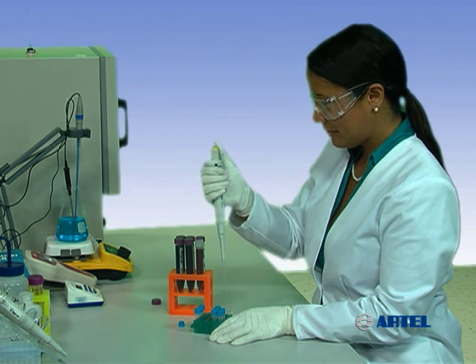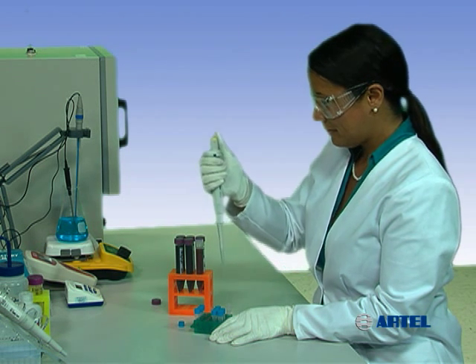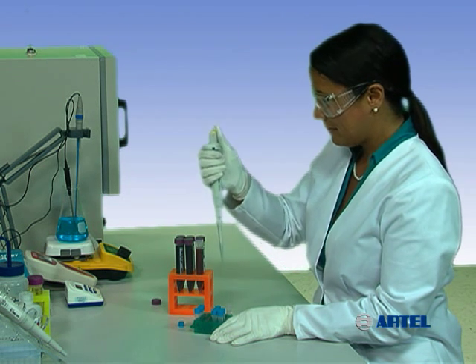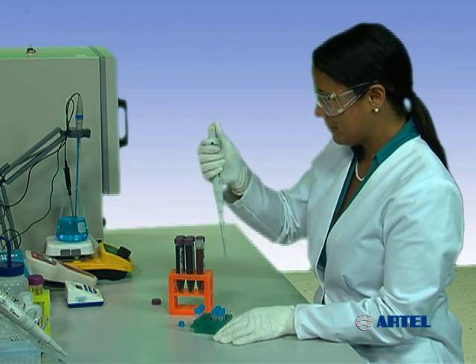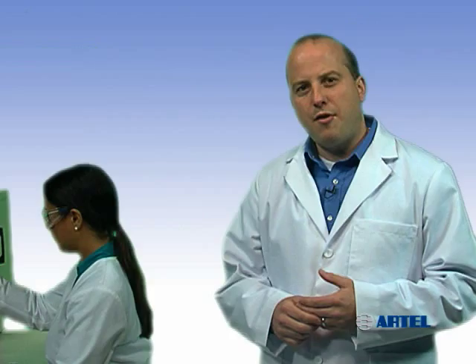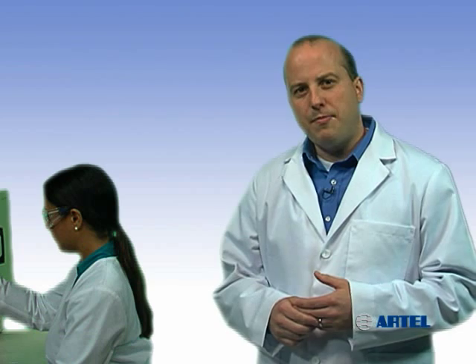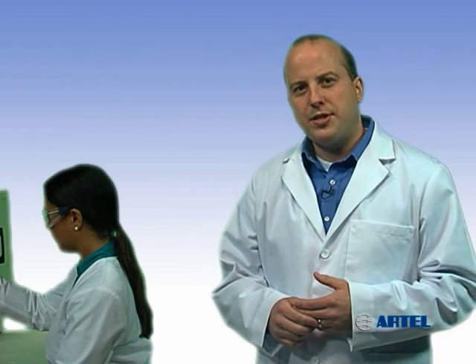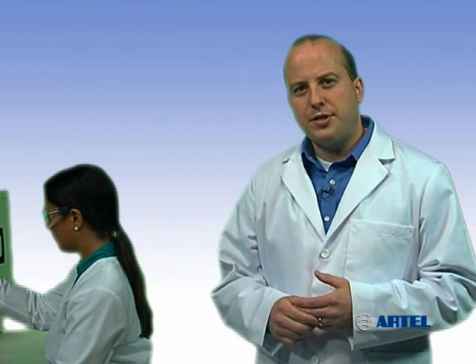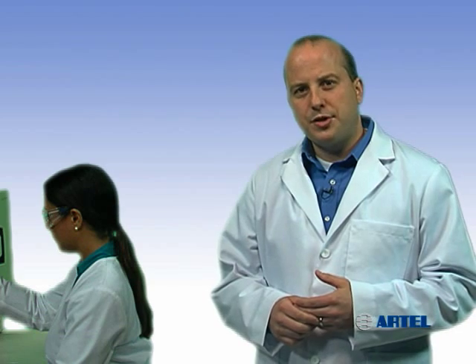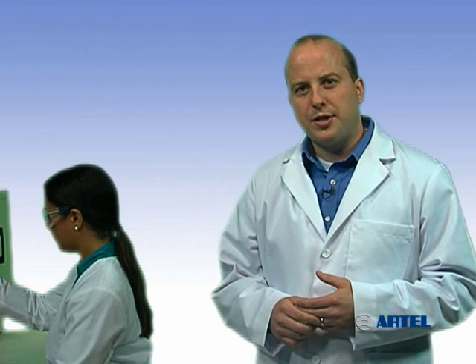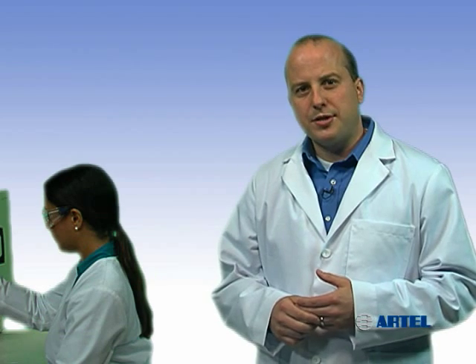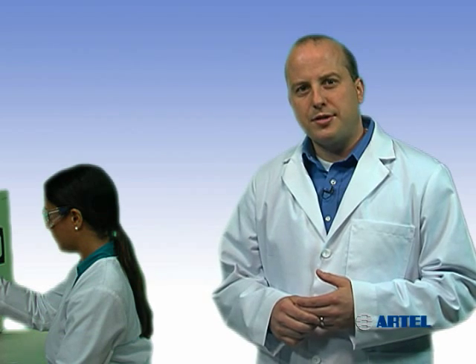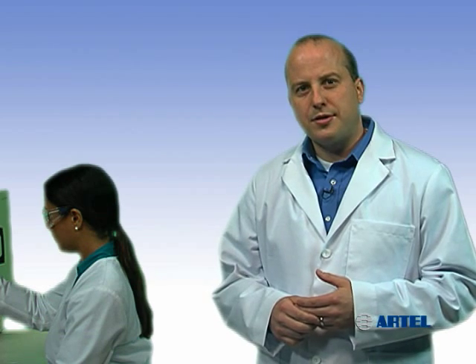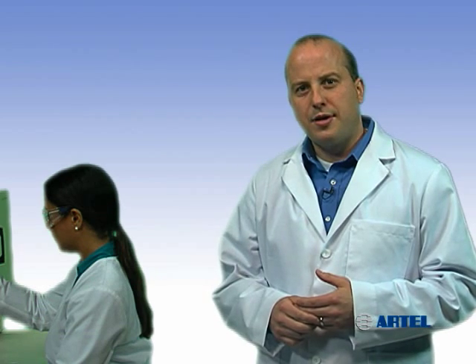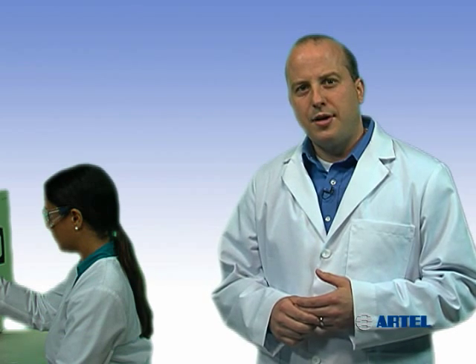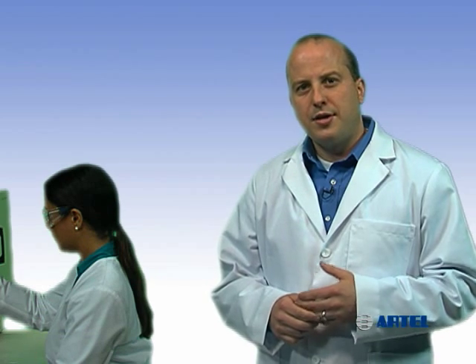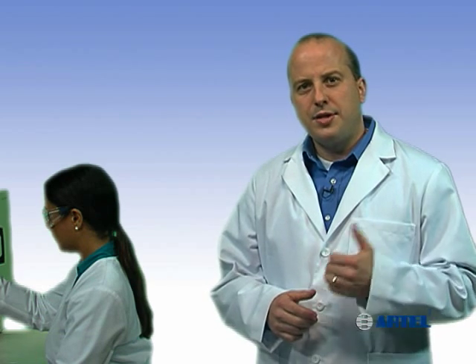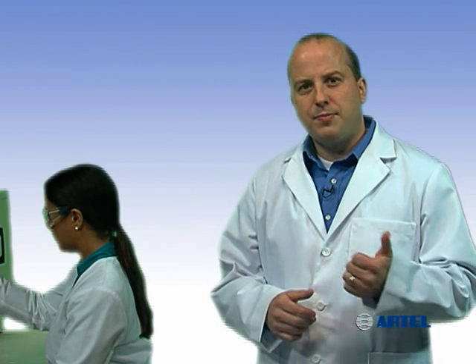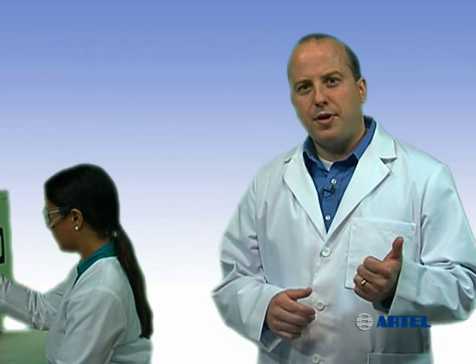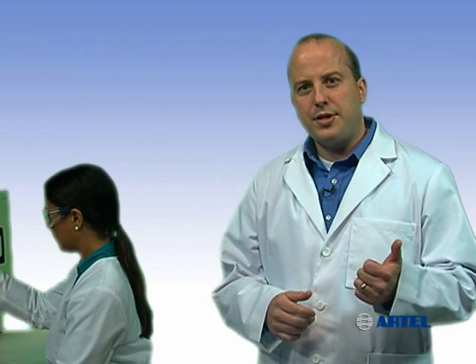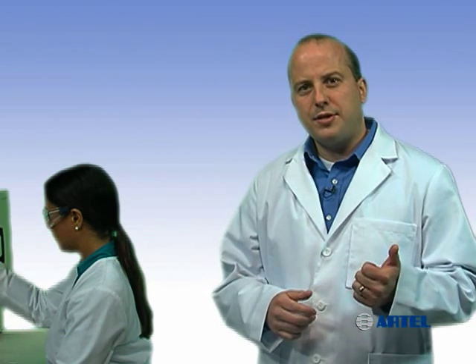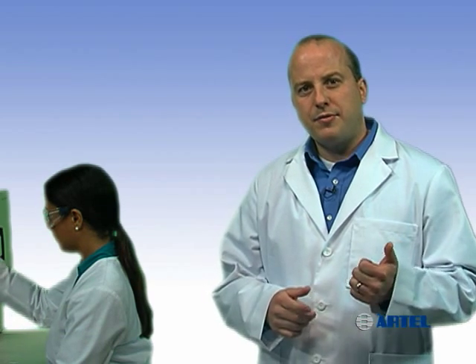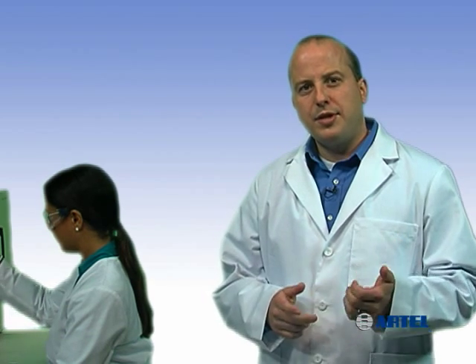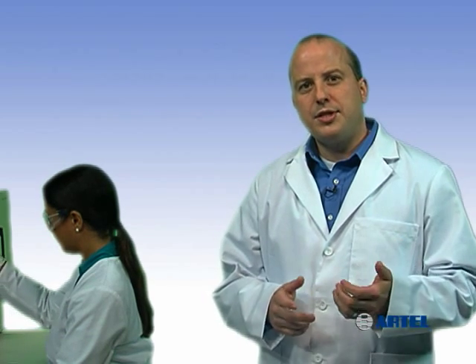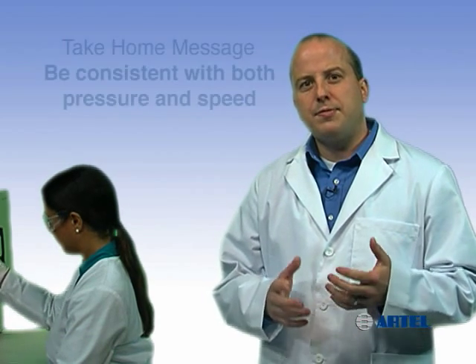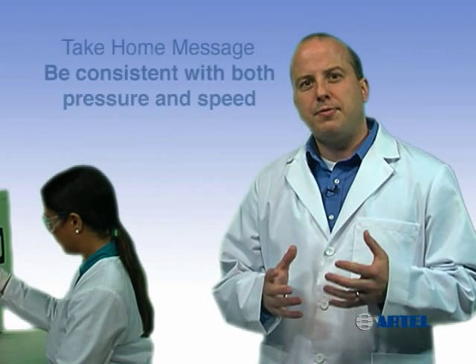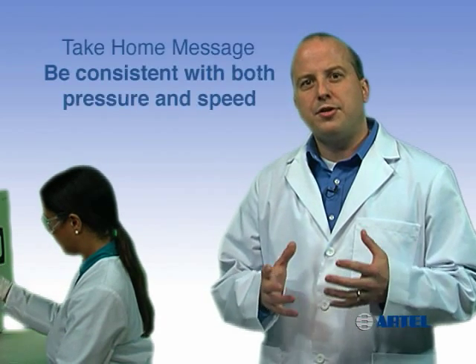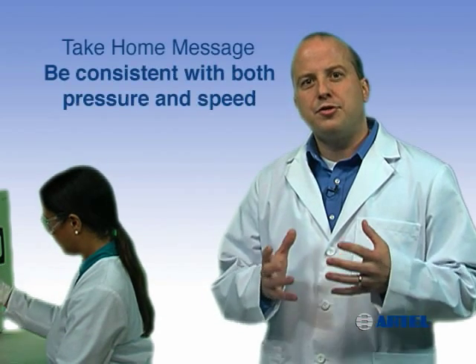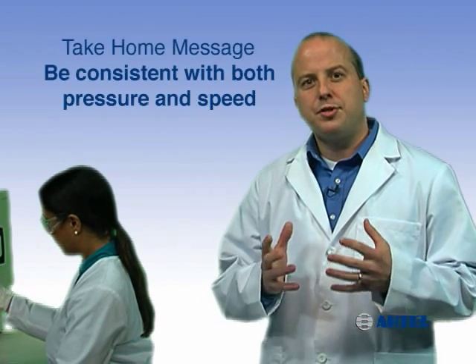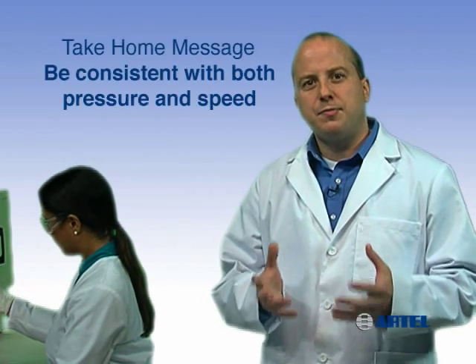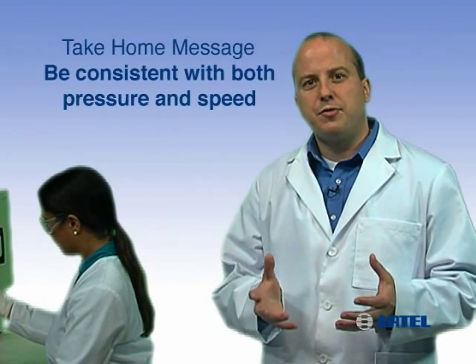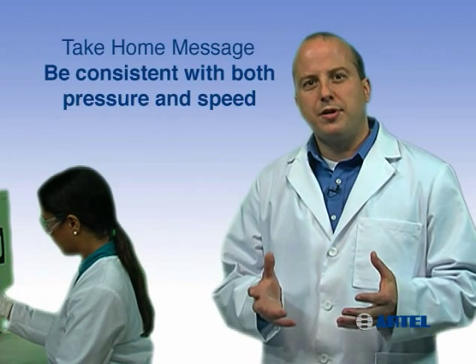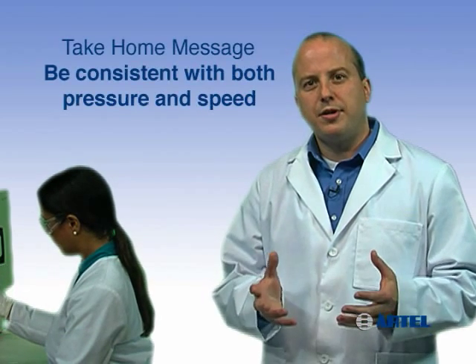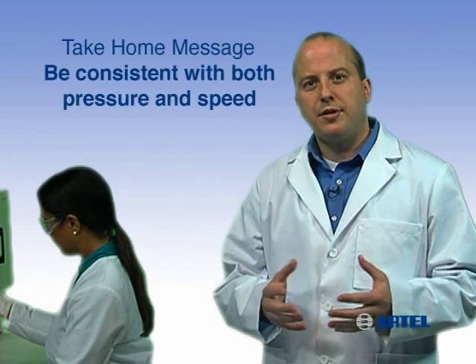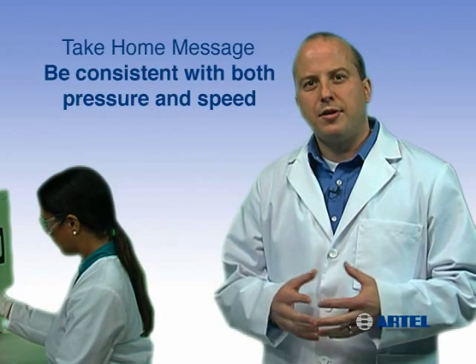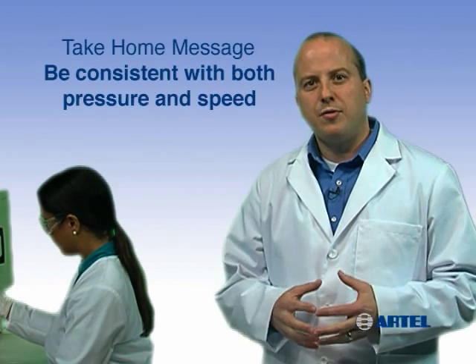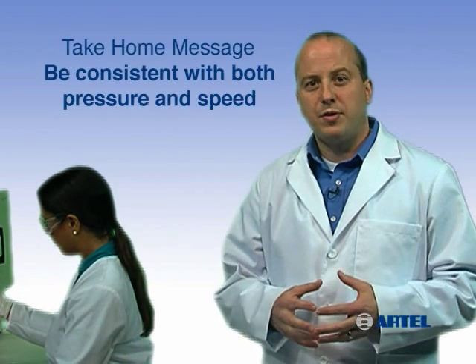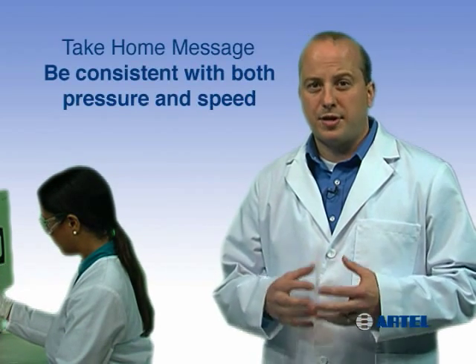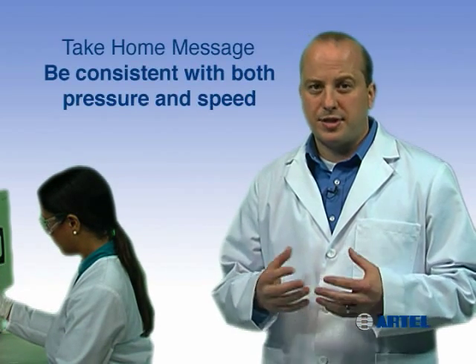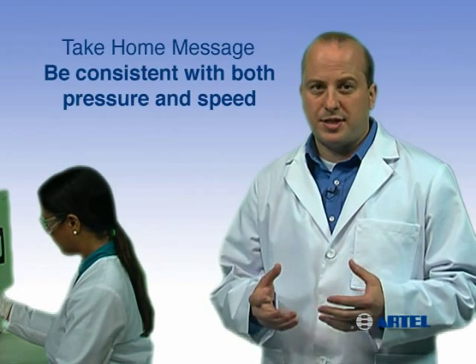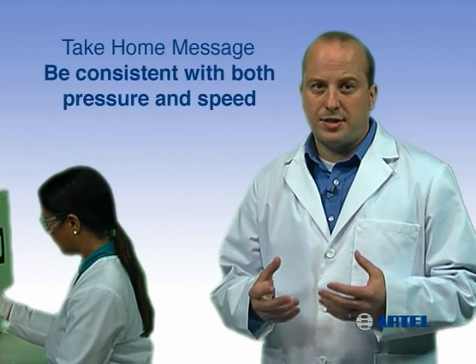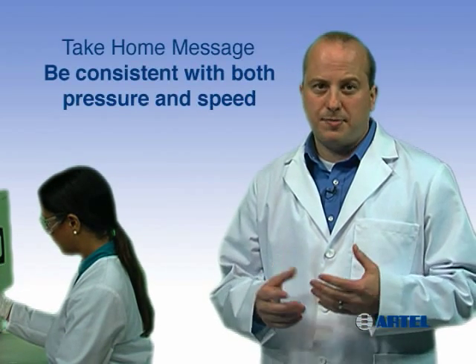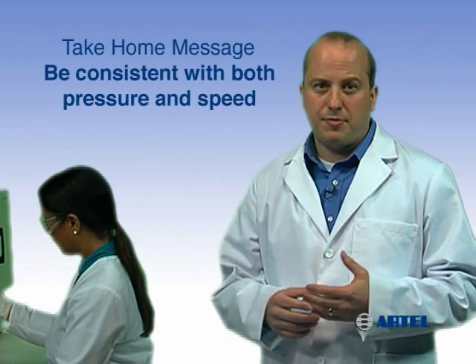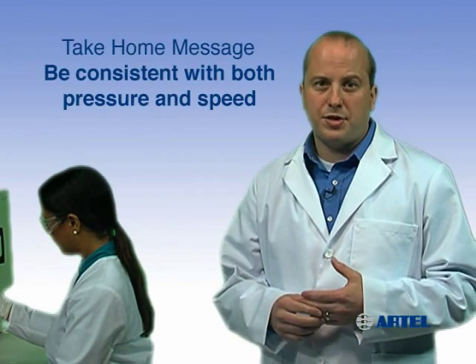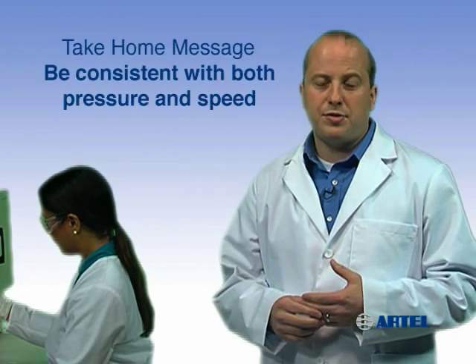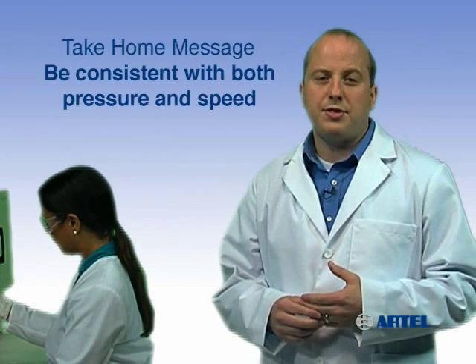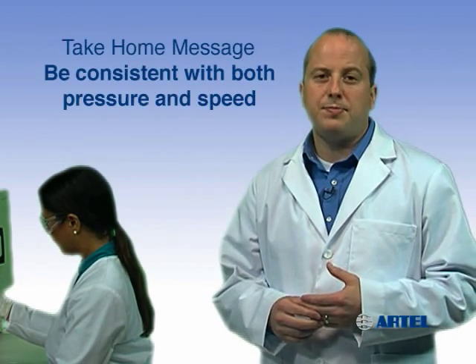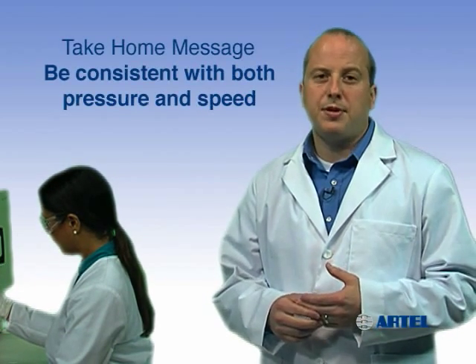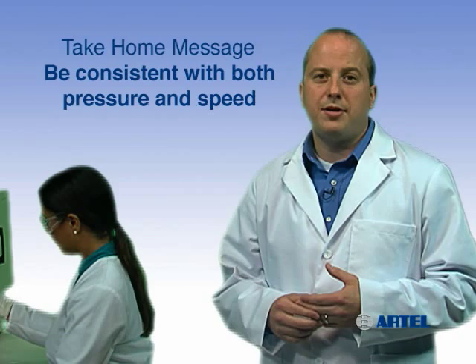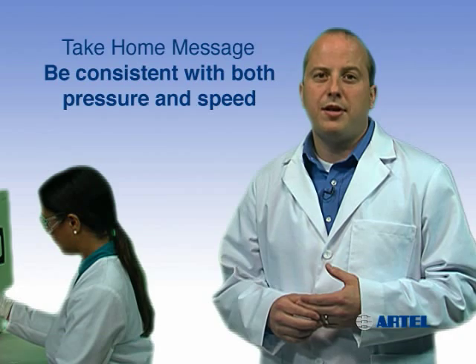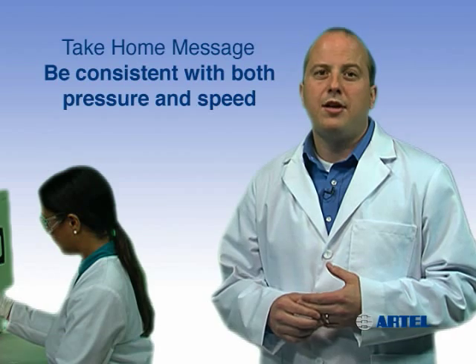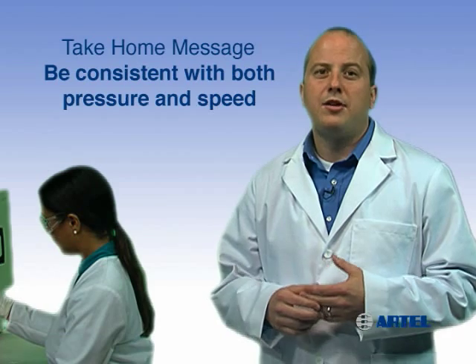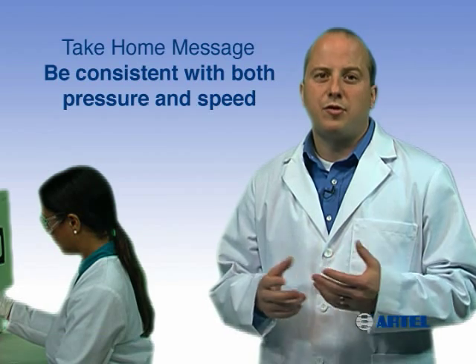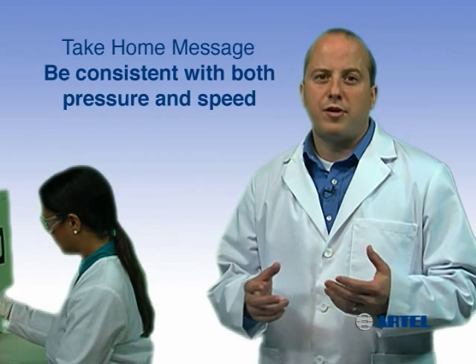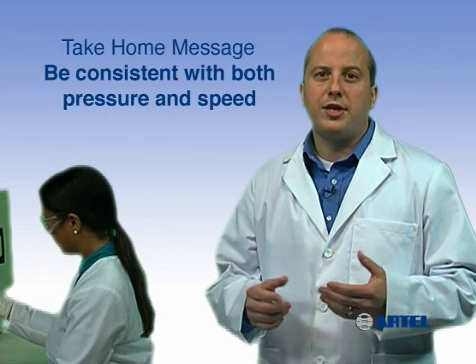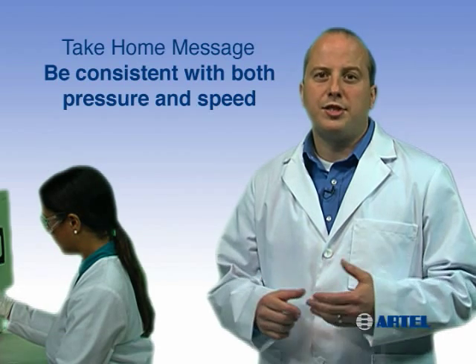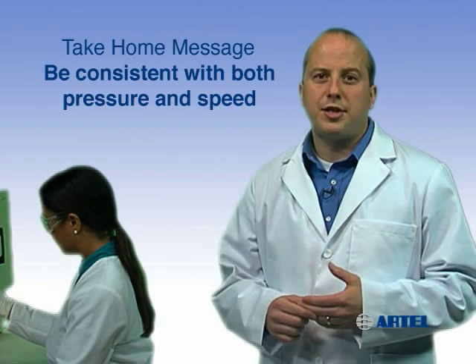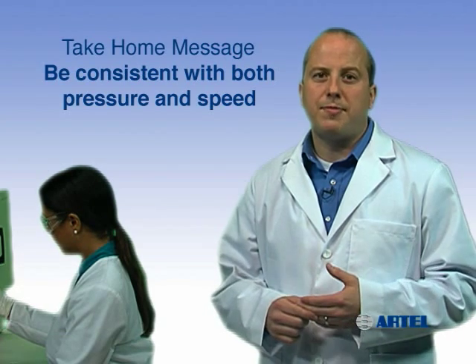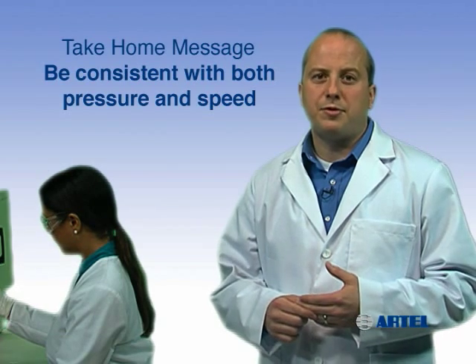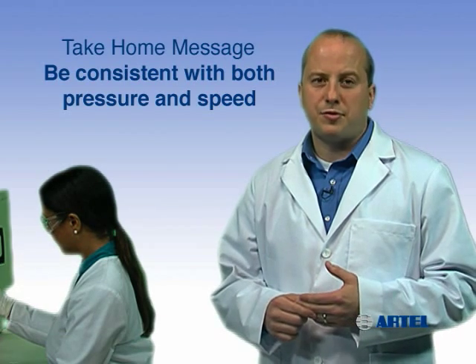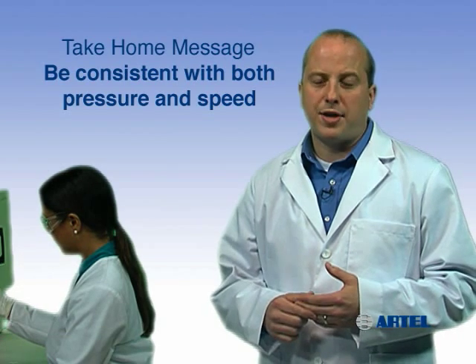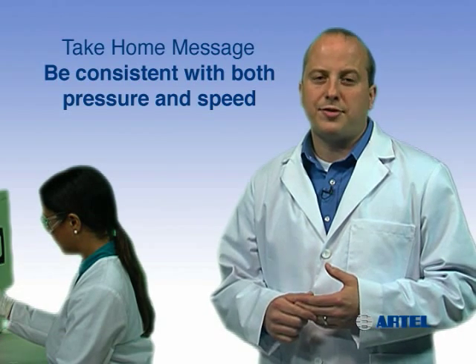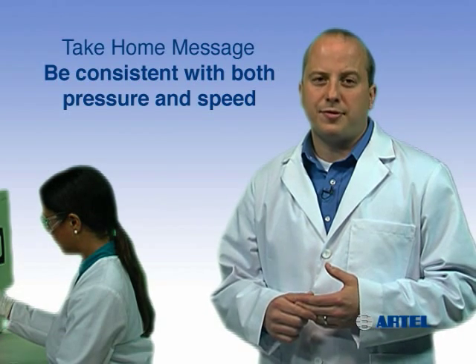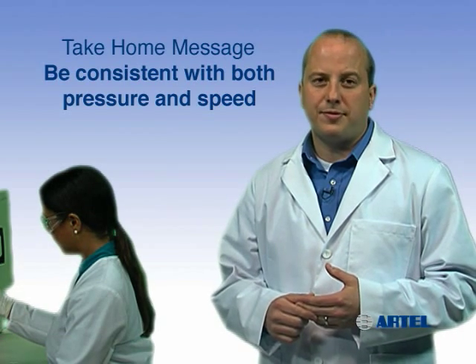The take home message is: depress and release the plunger smoothly with consistent pressure and speed during each sample transfer.